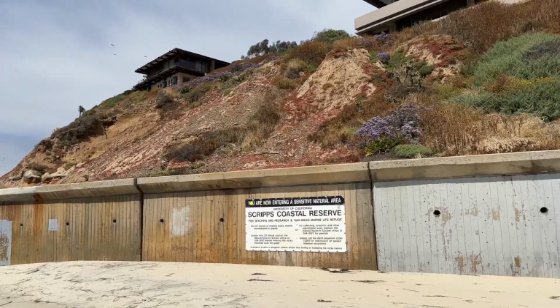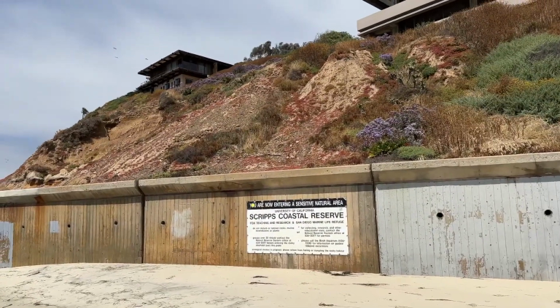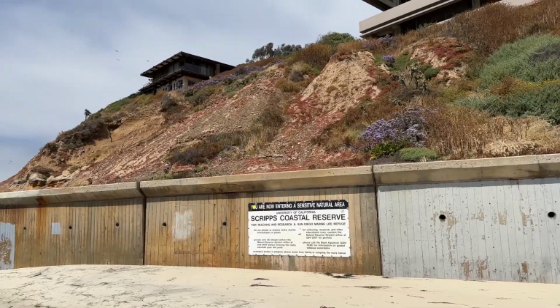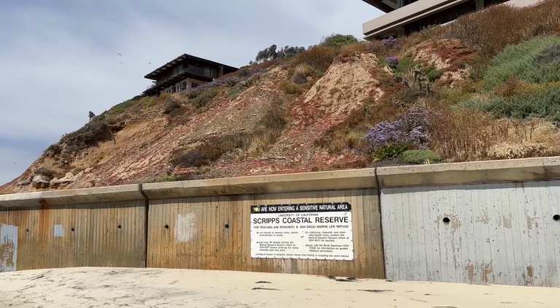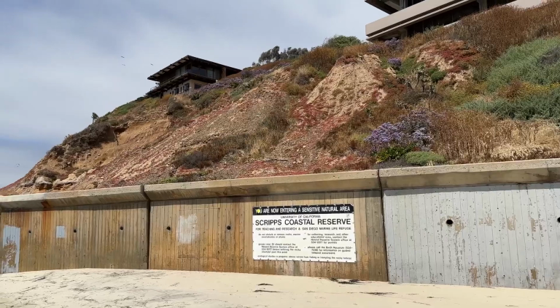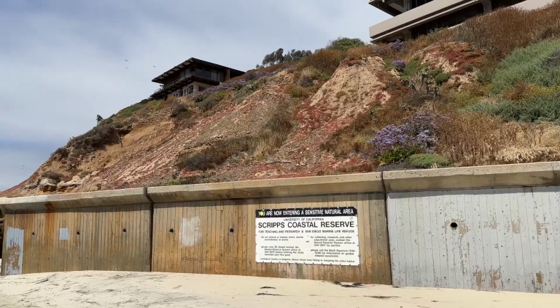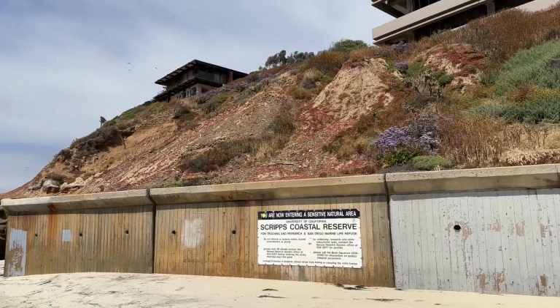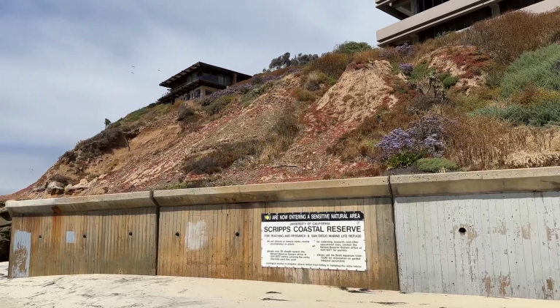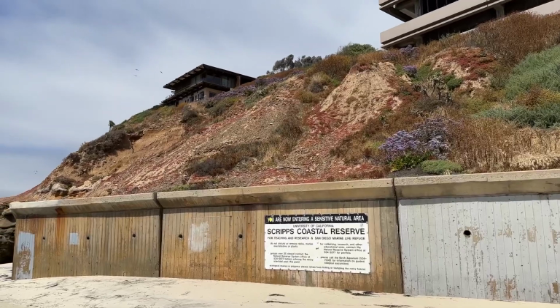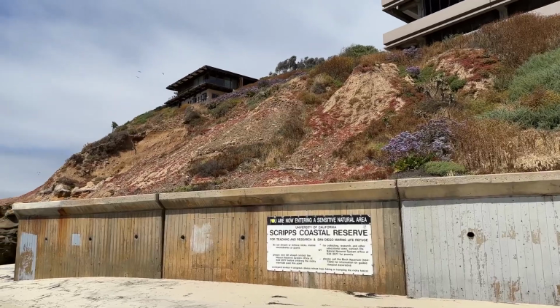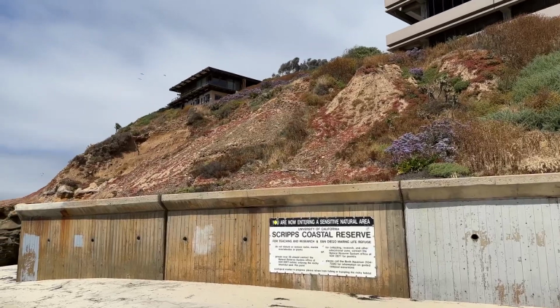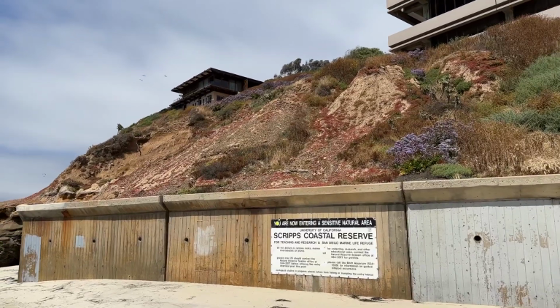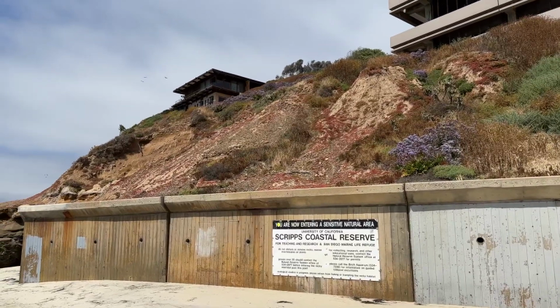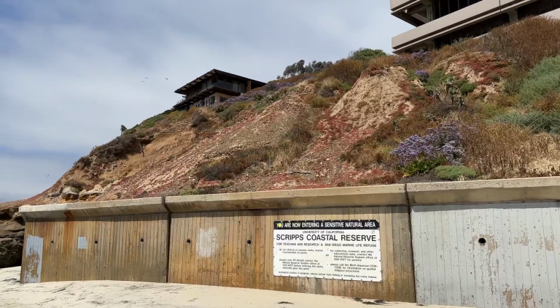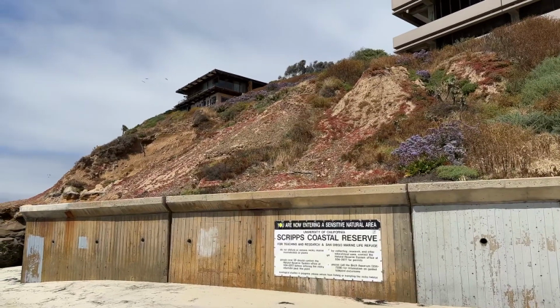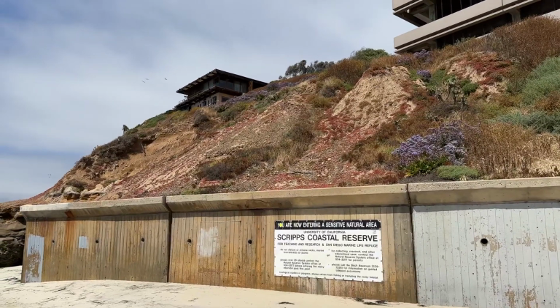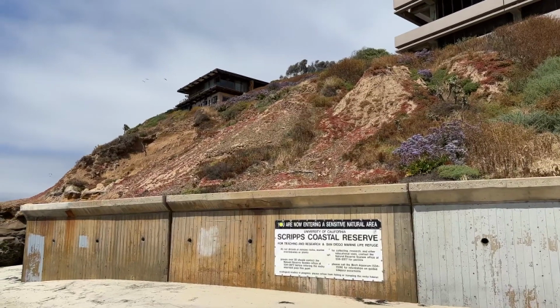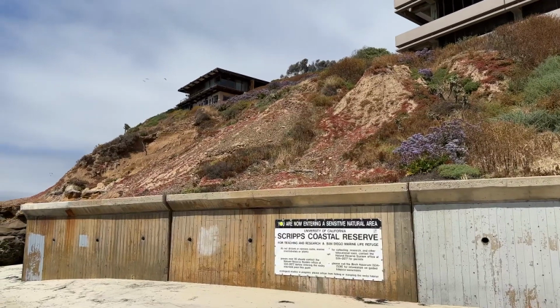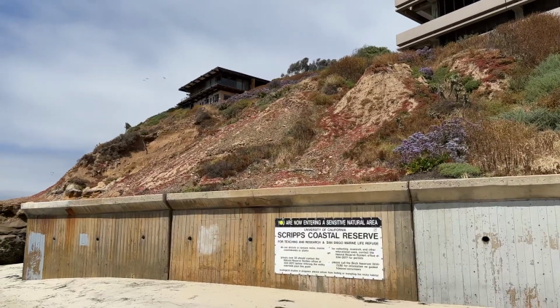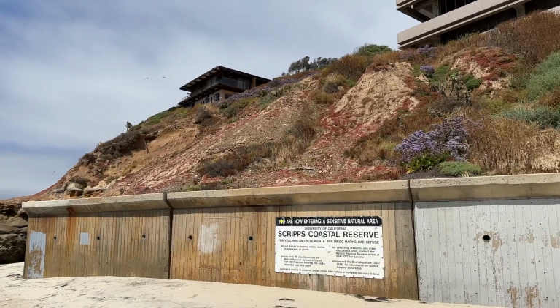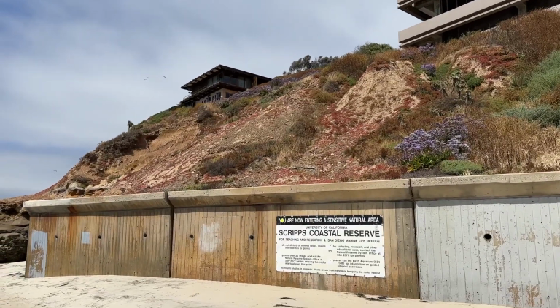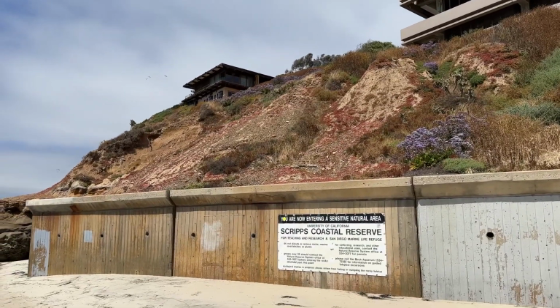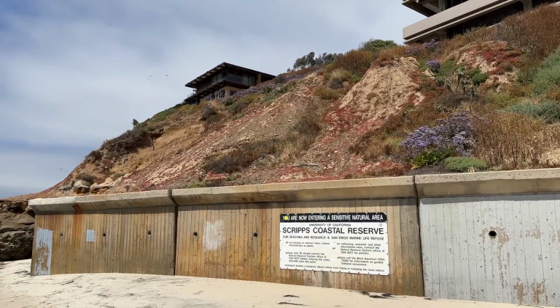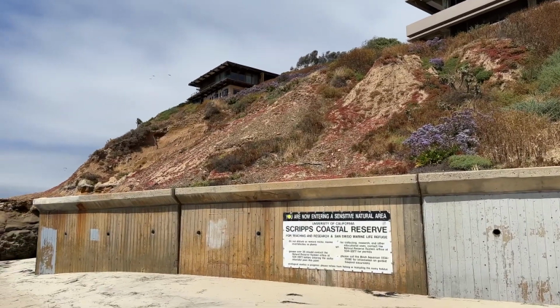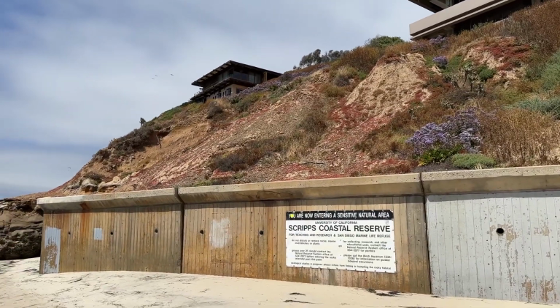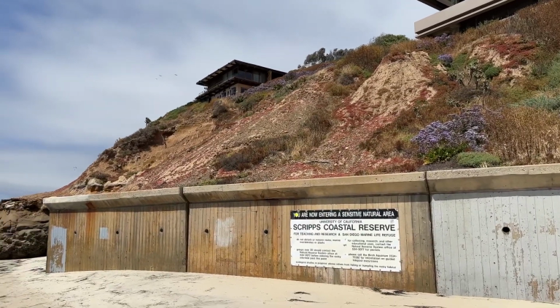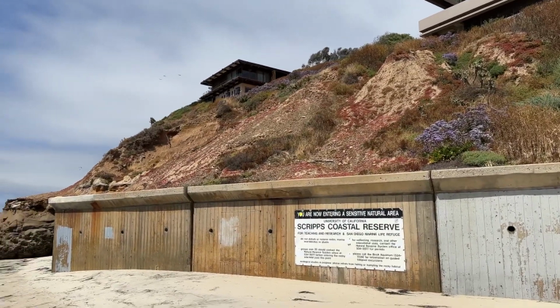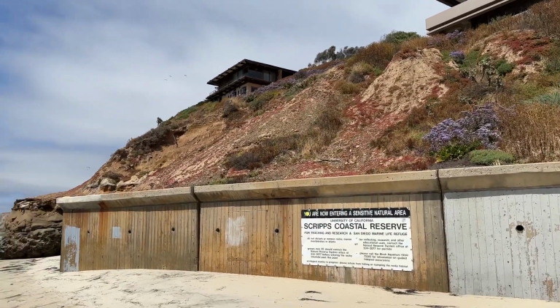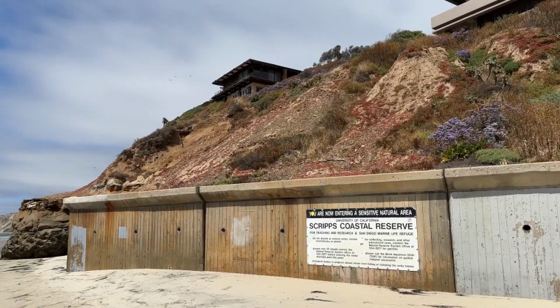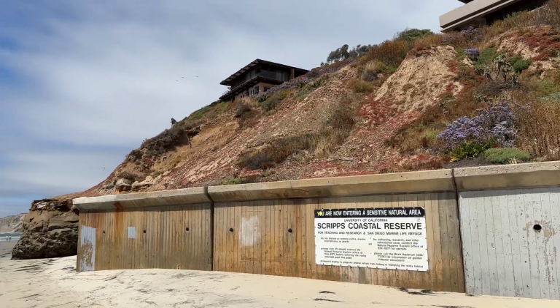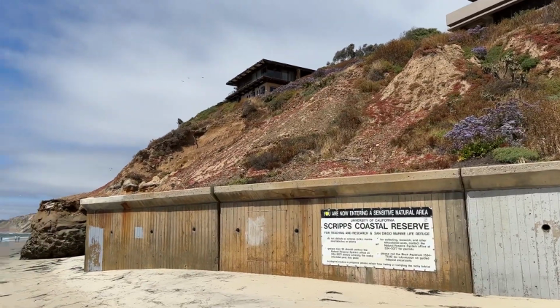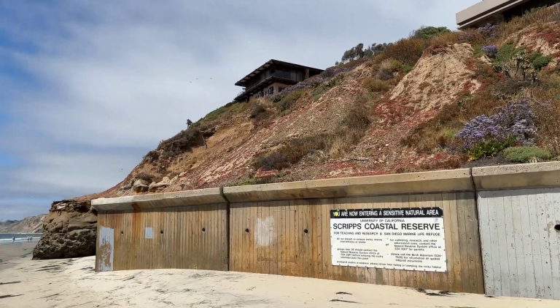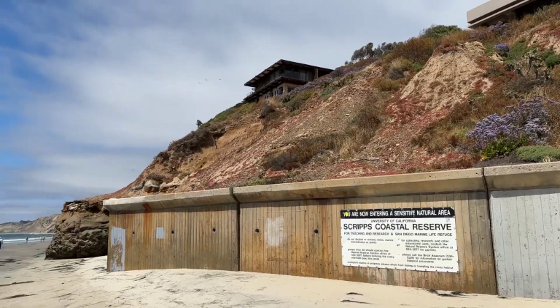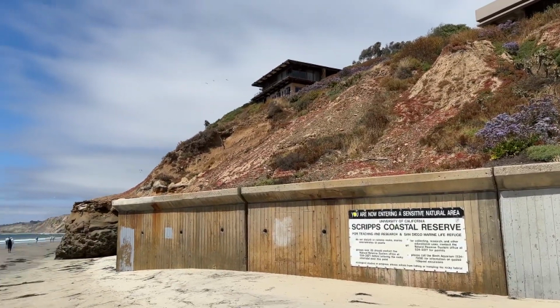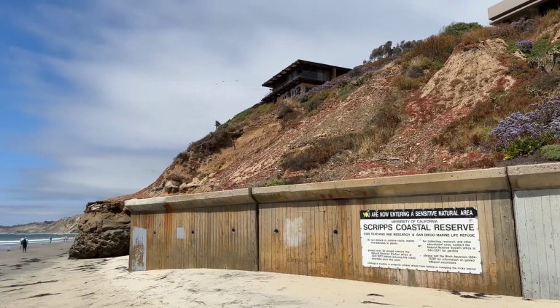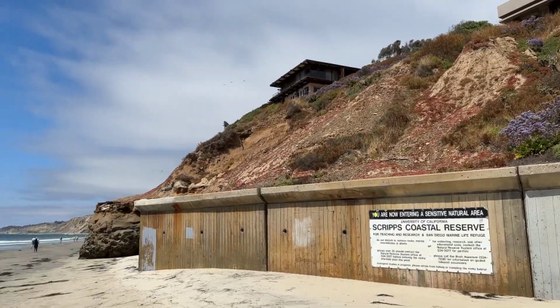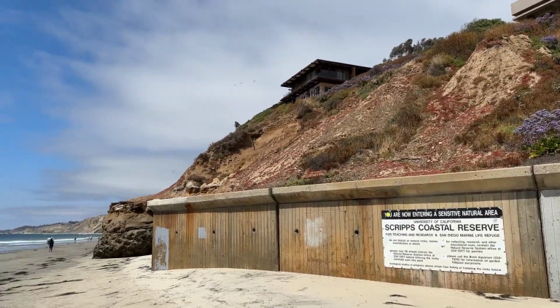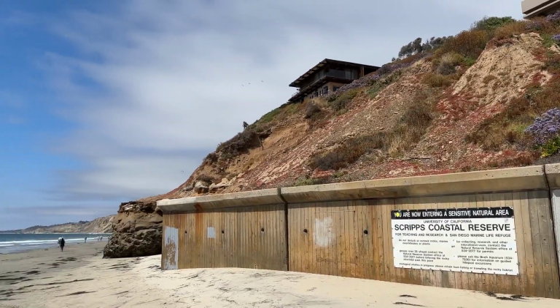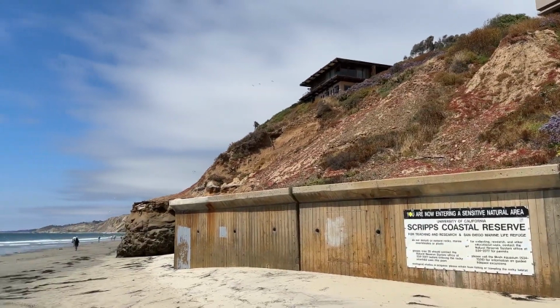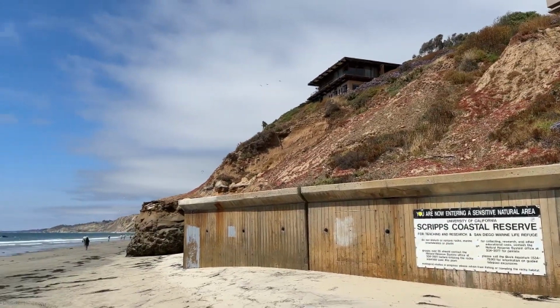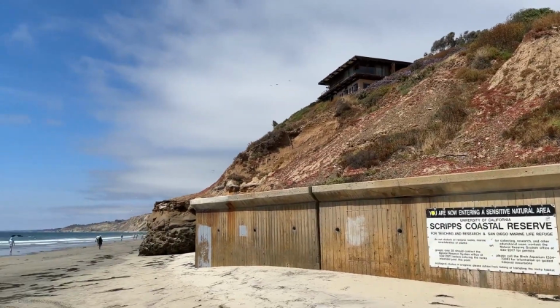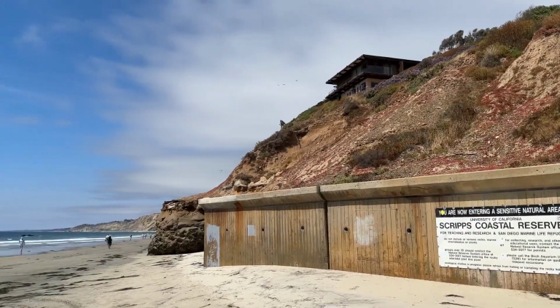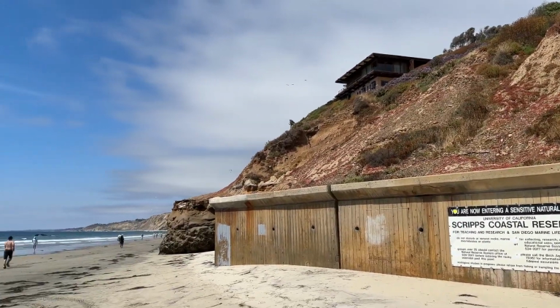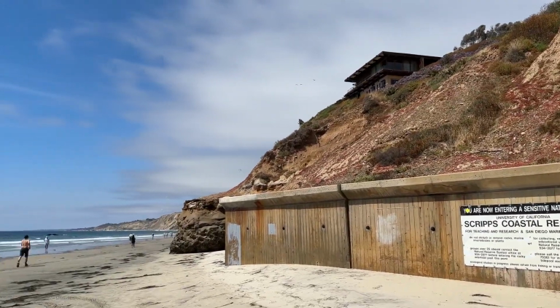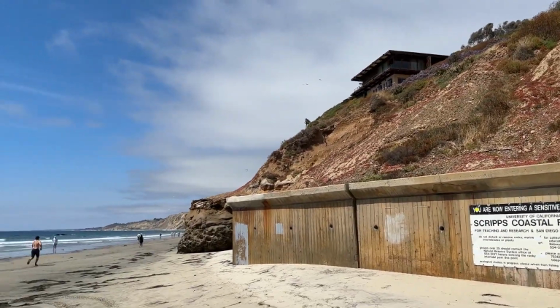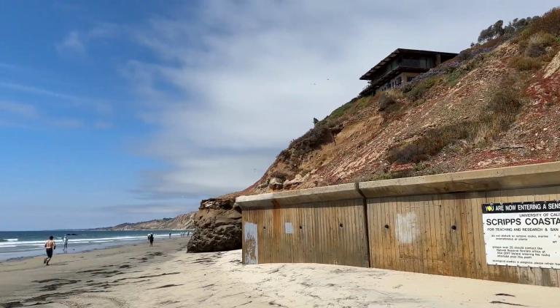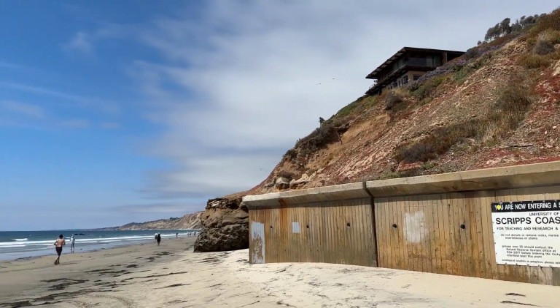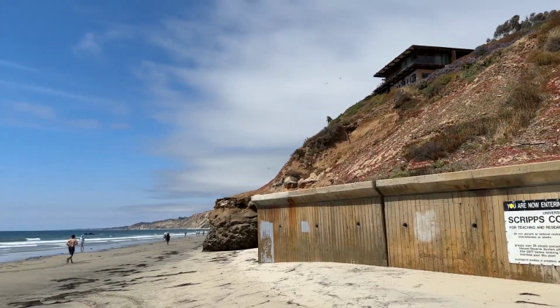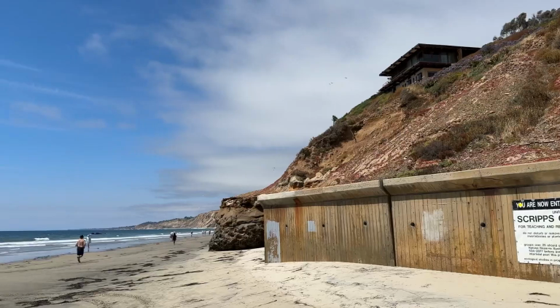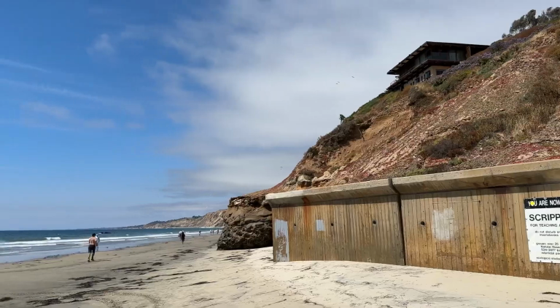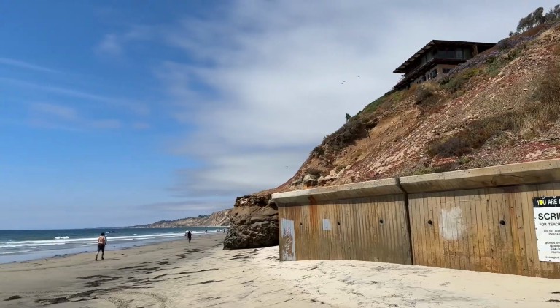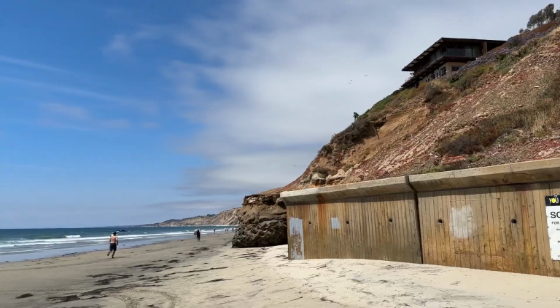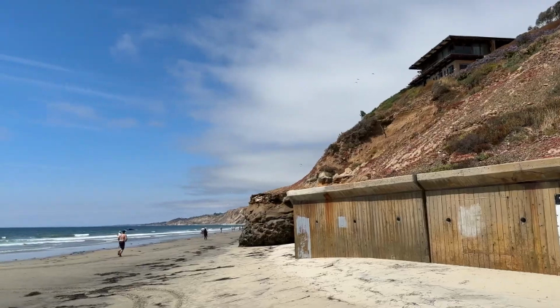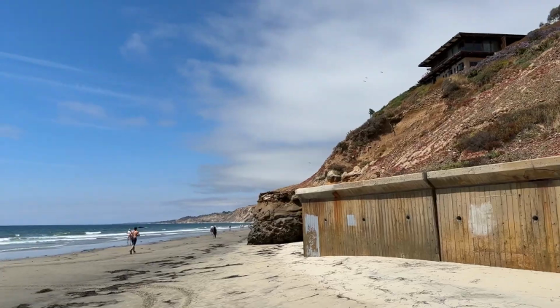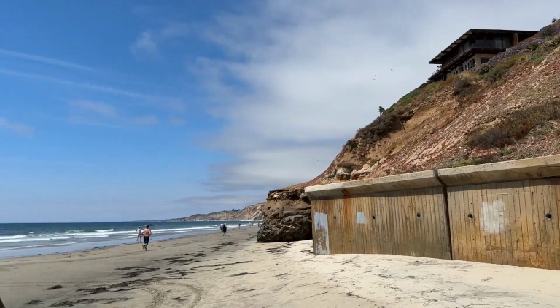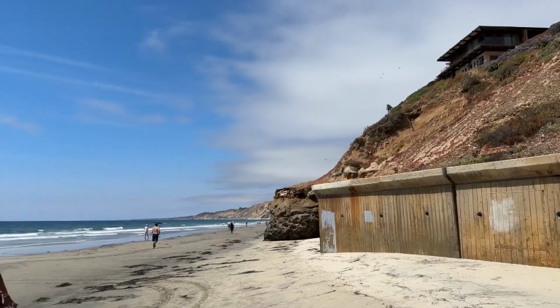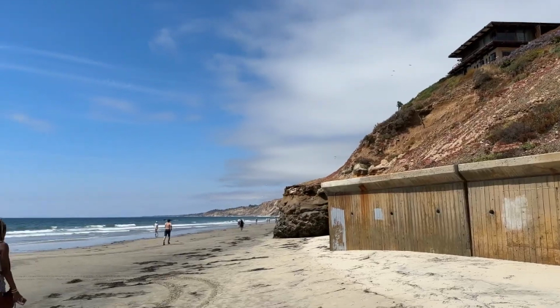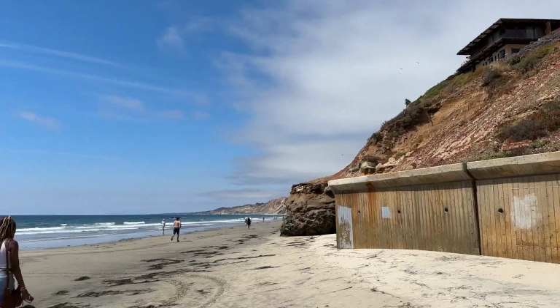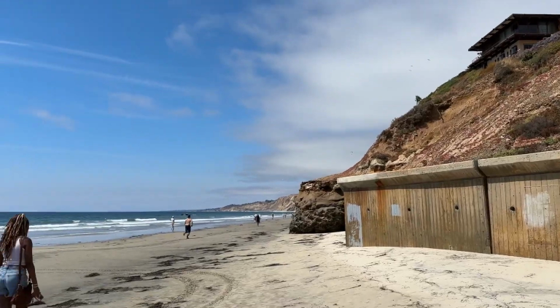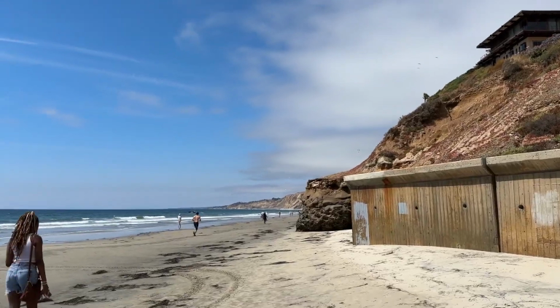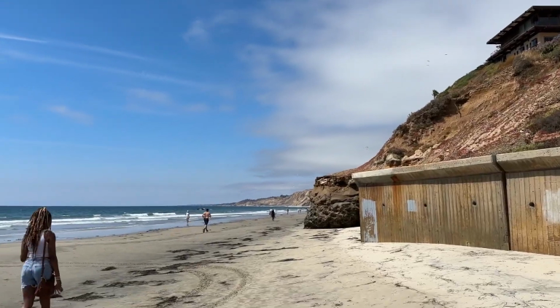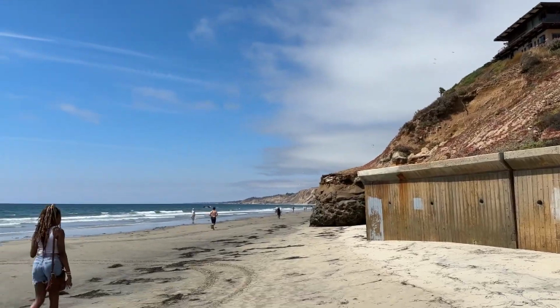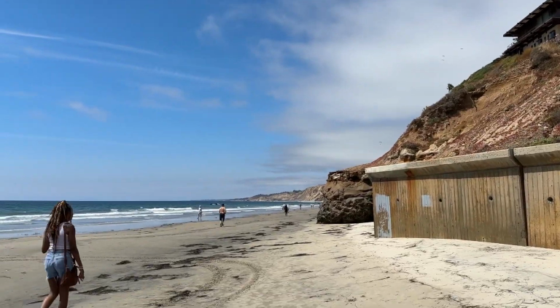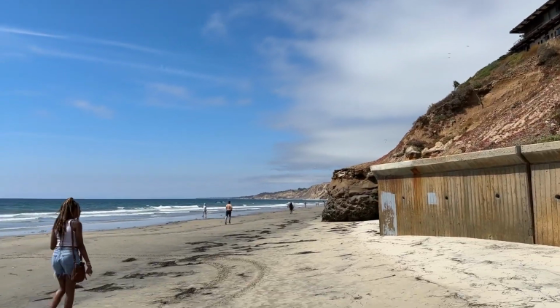We also just took a walk down Torrey Pines to enjoy the rest of the beautiful day.